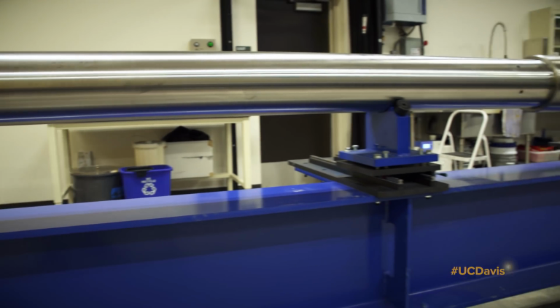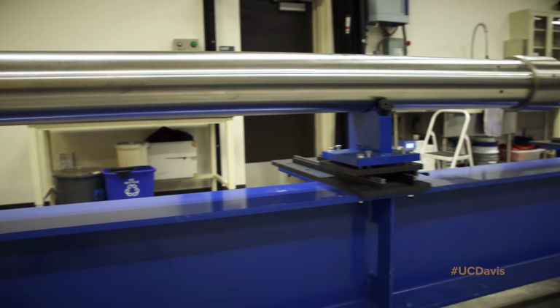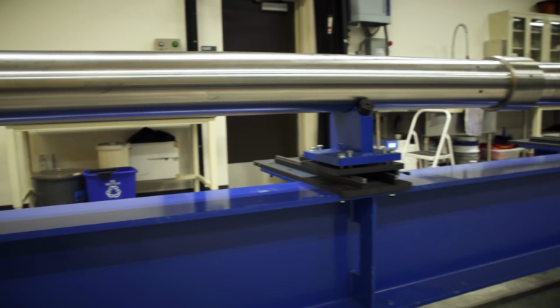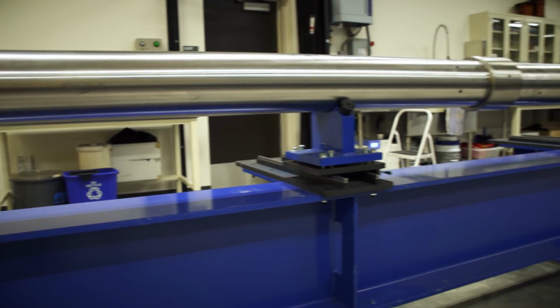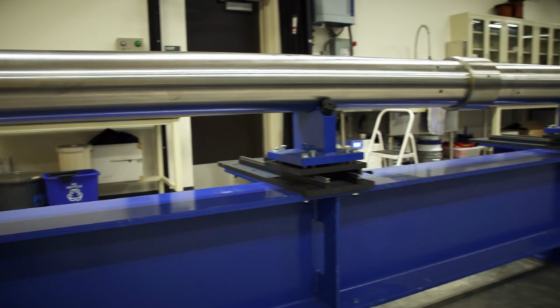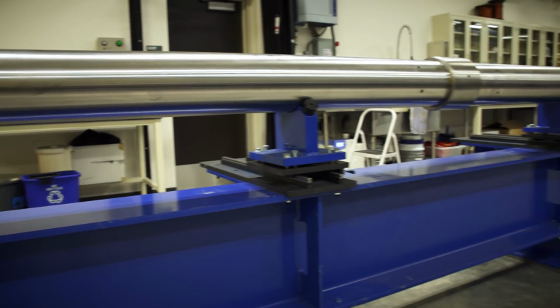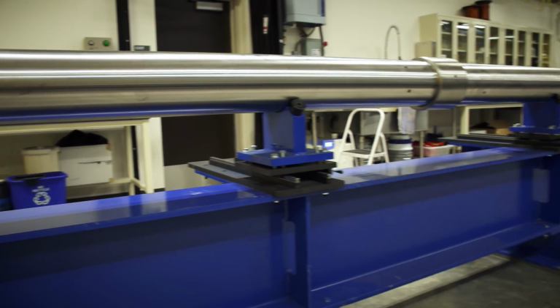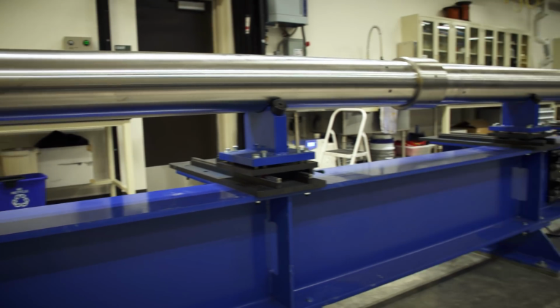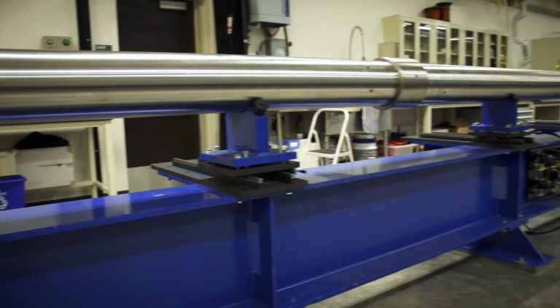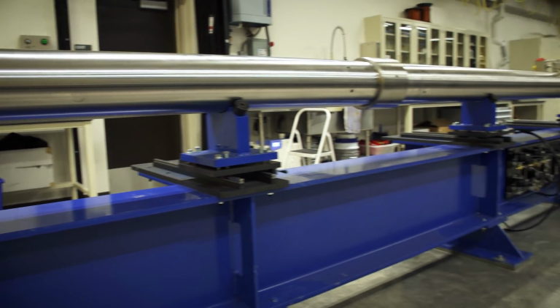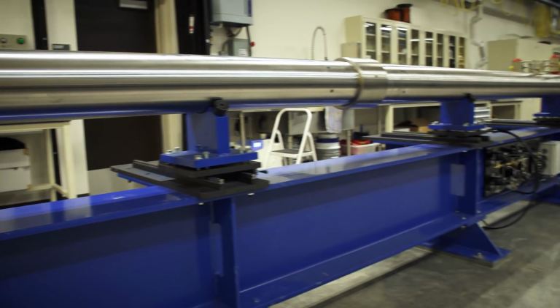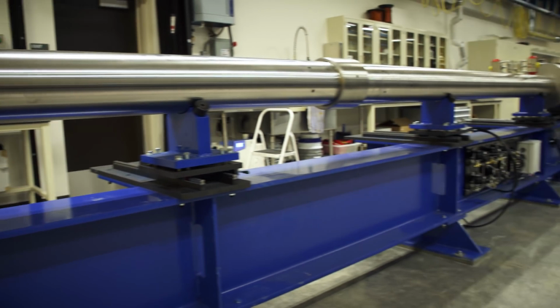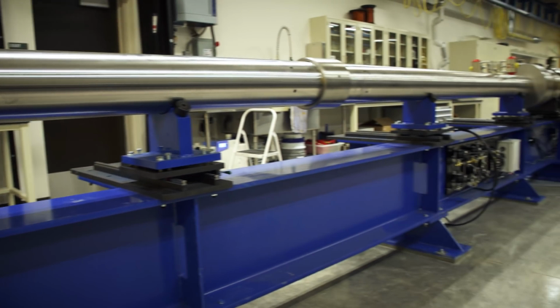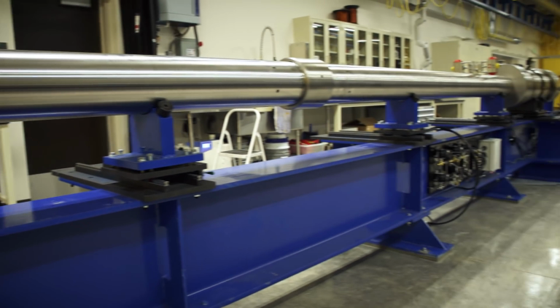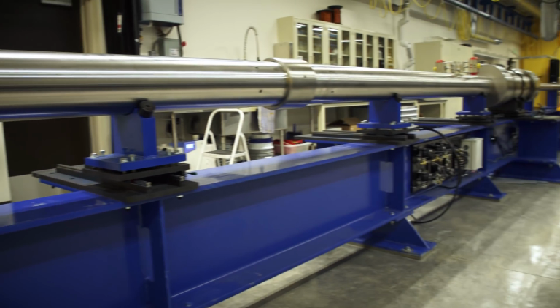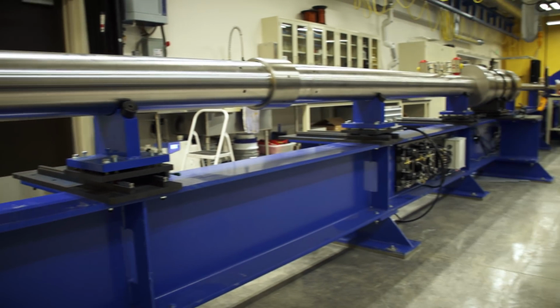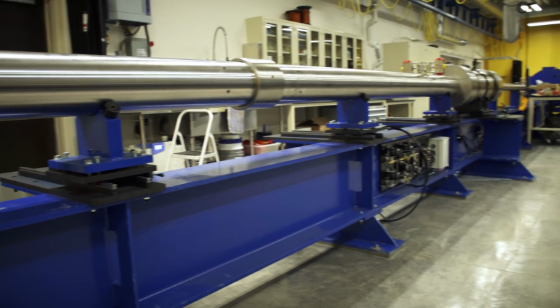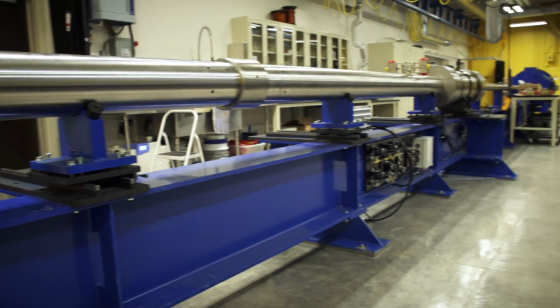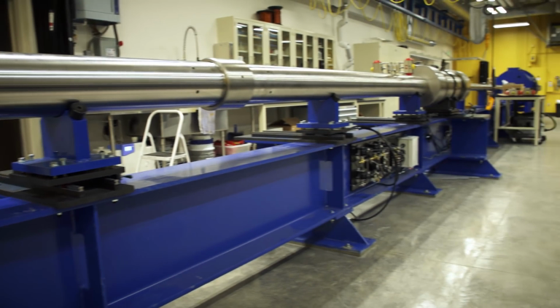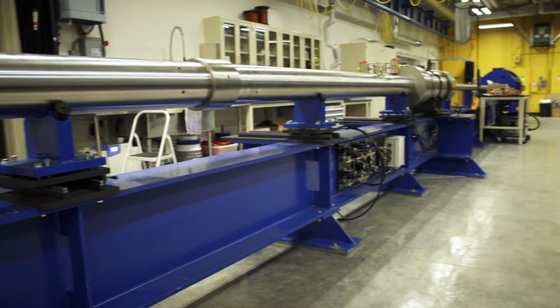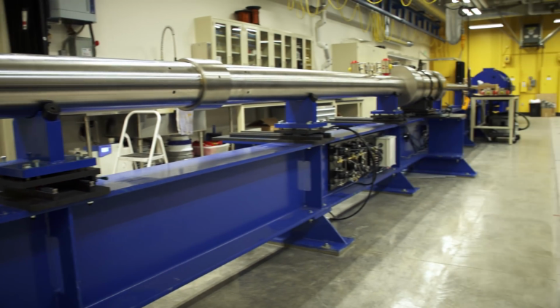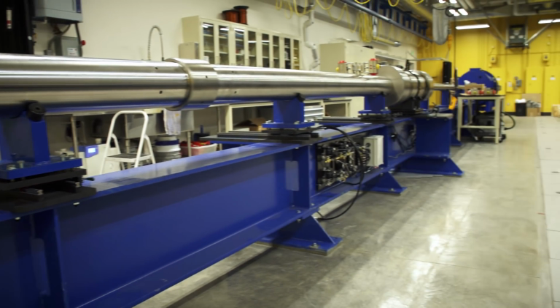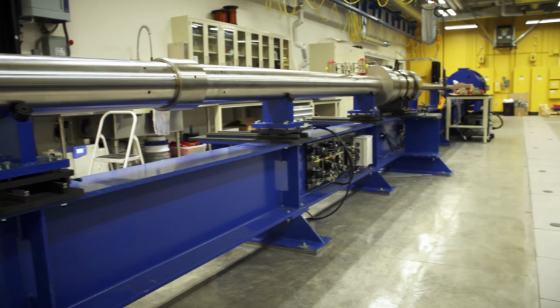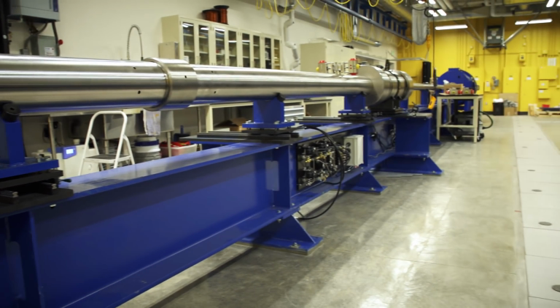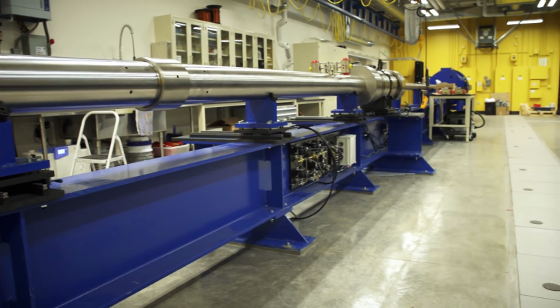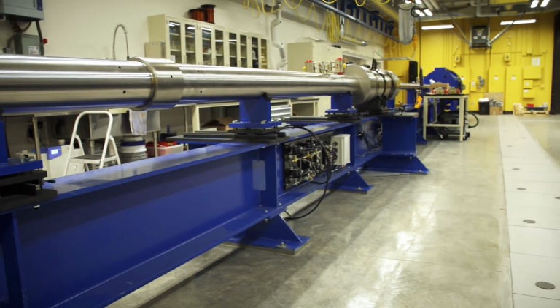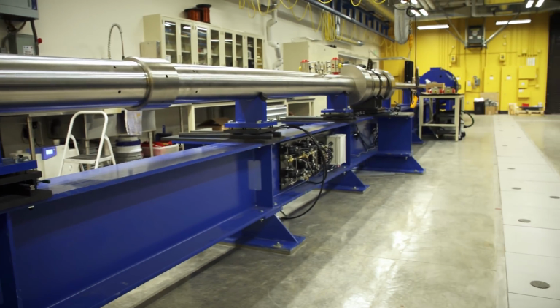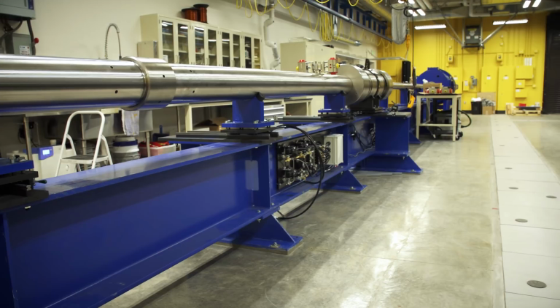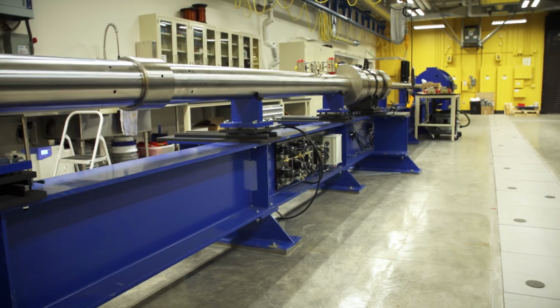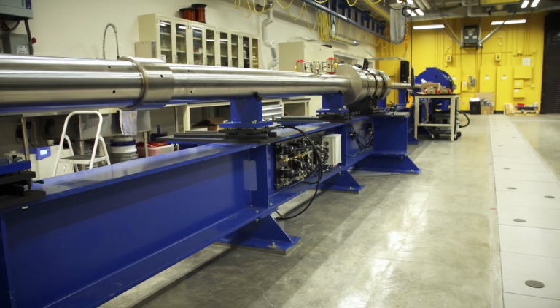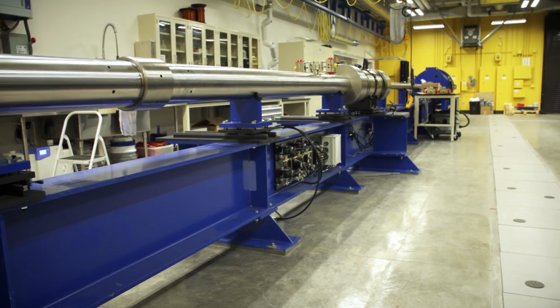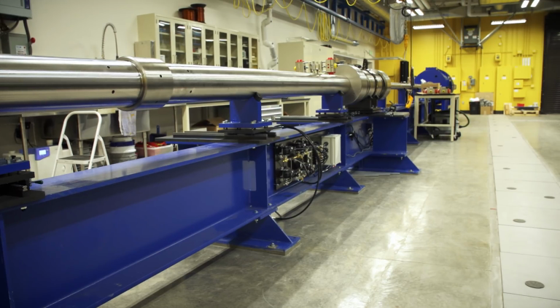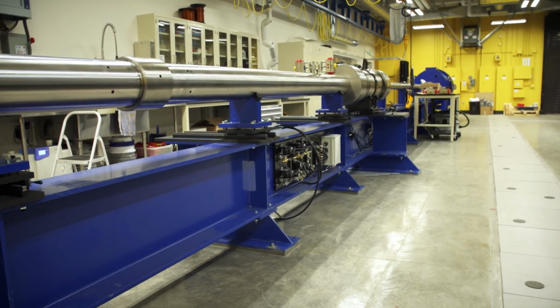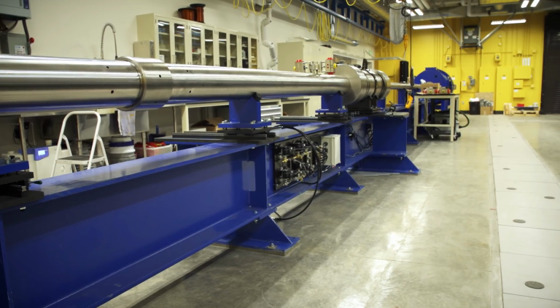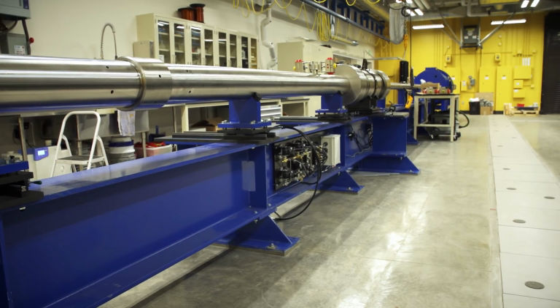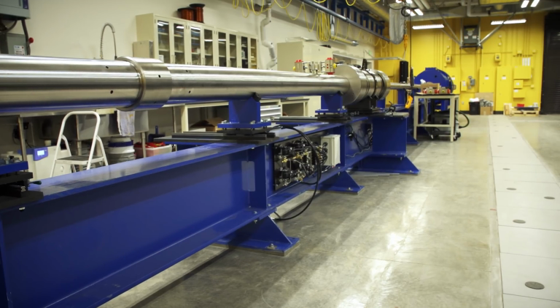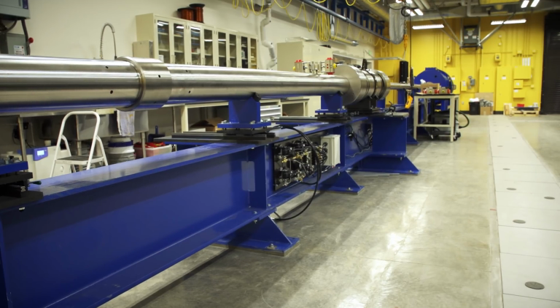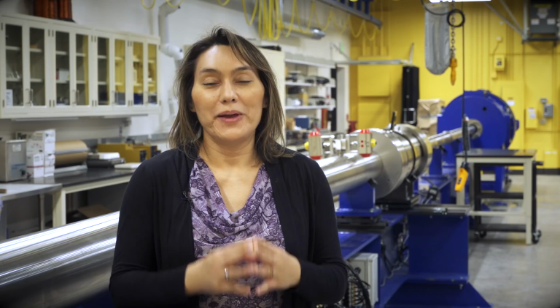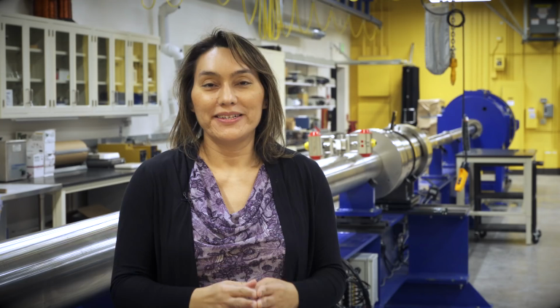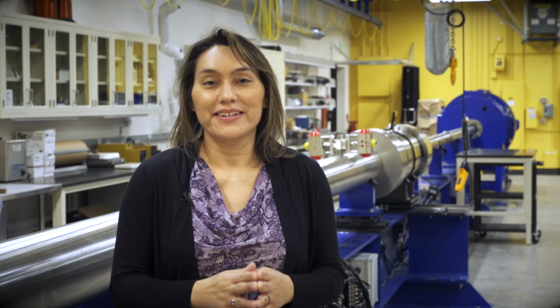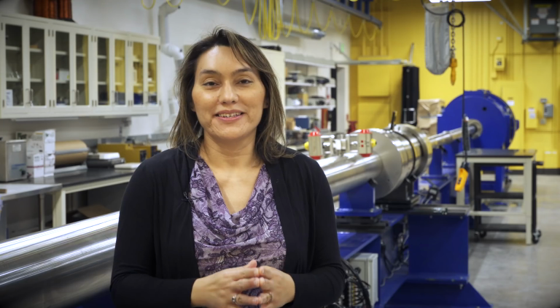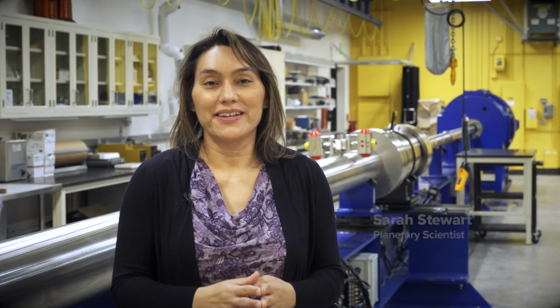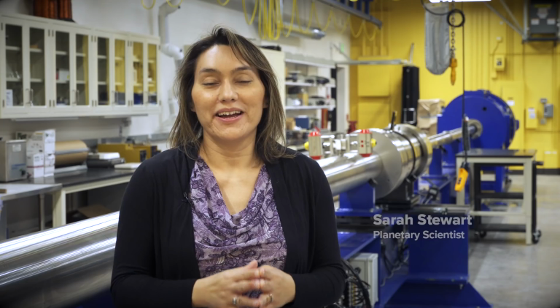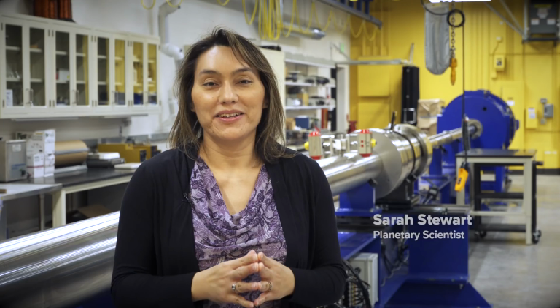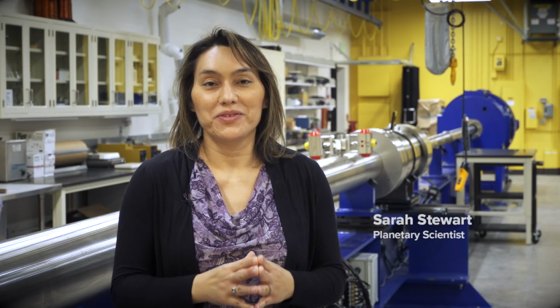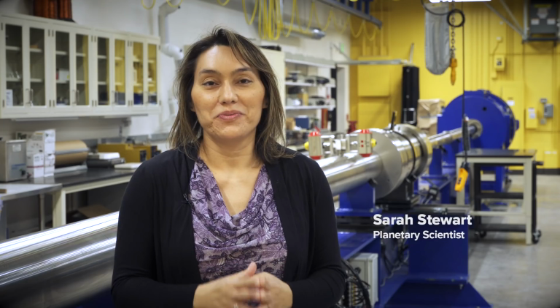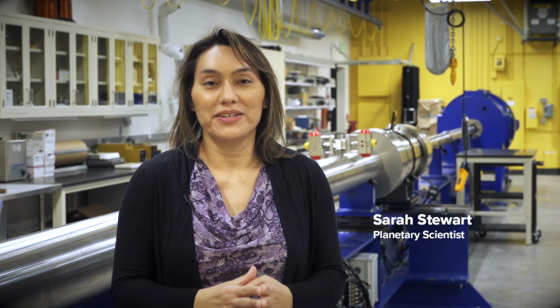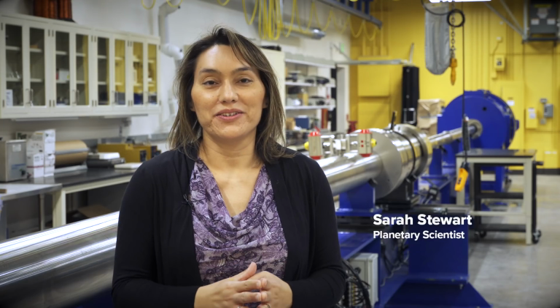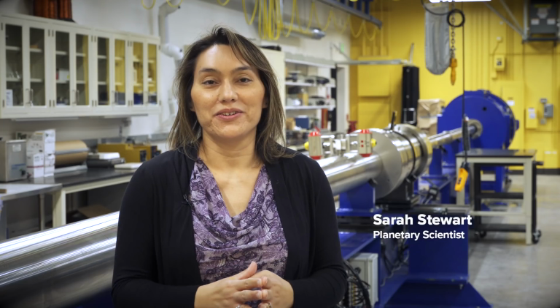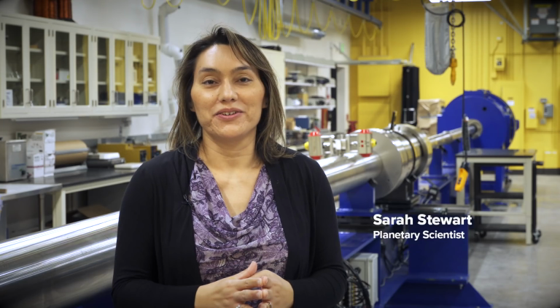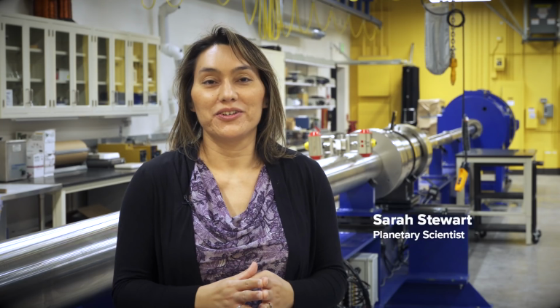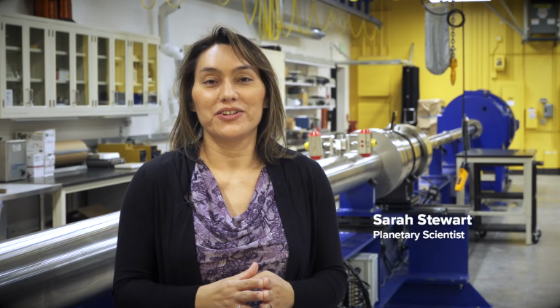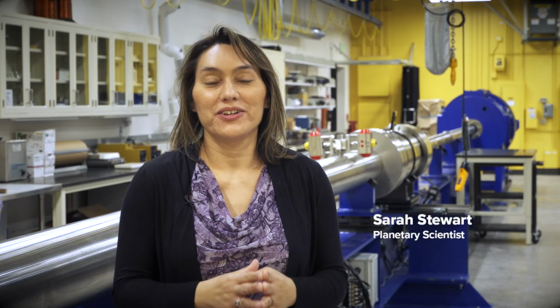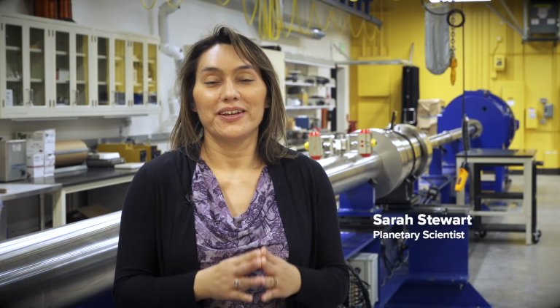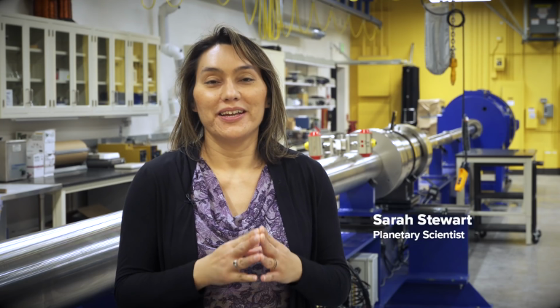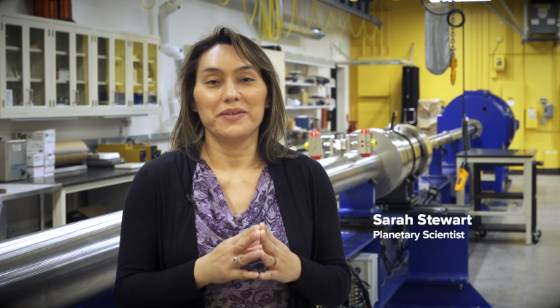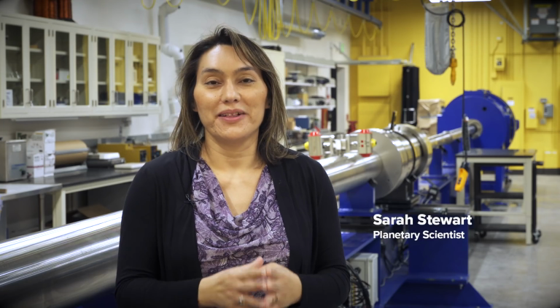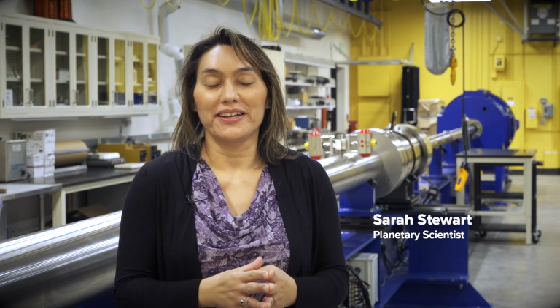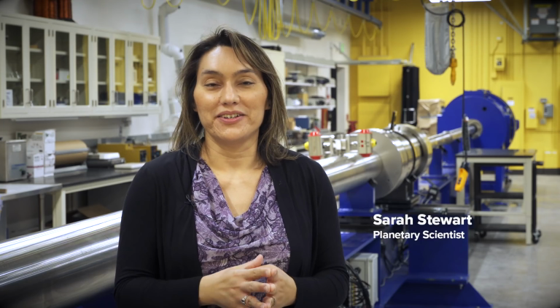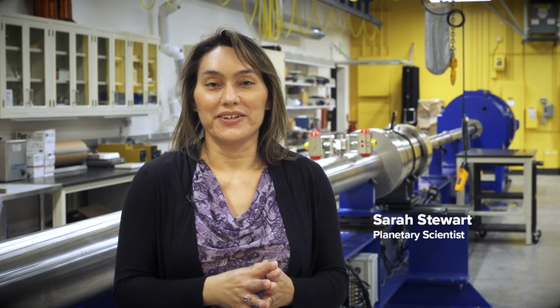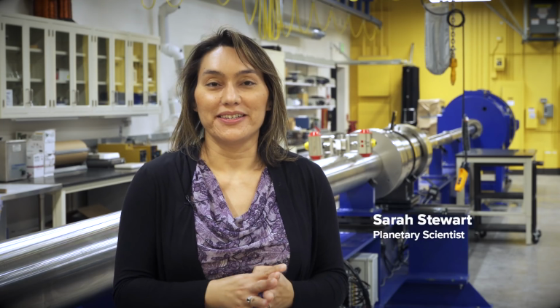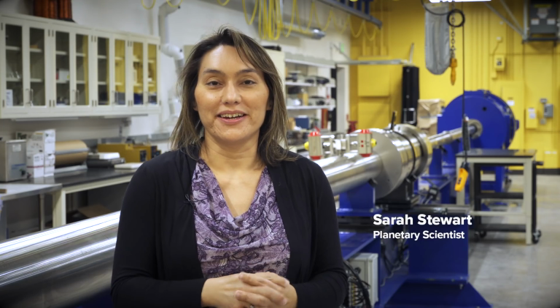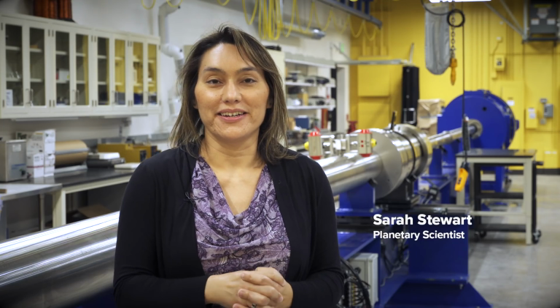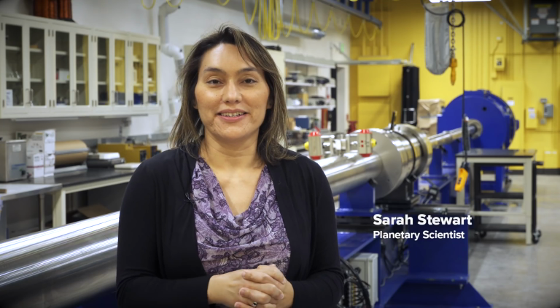We have a brand new, state-of-the-art facility for basic science research in planetary science.